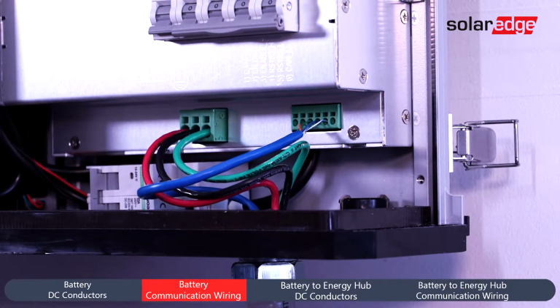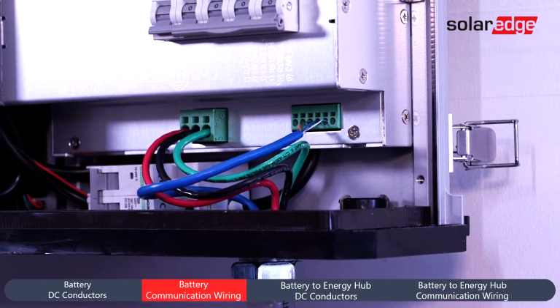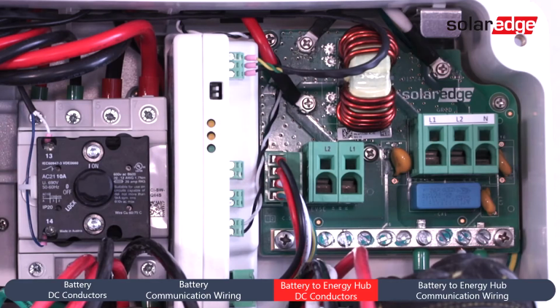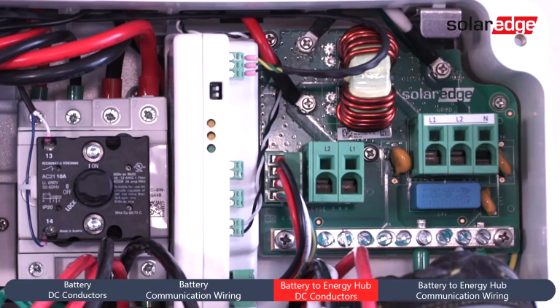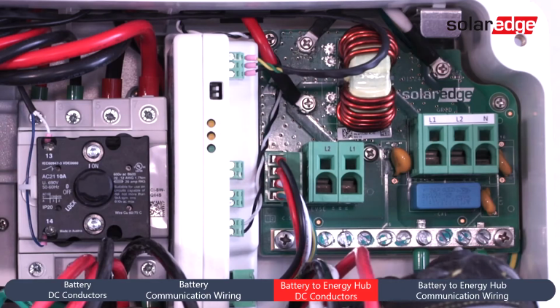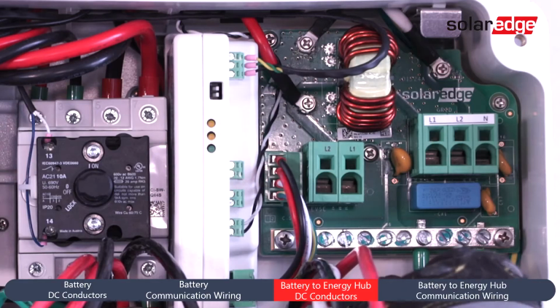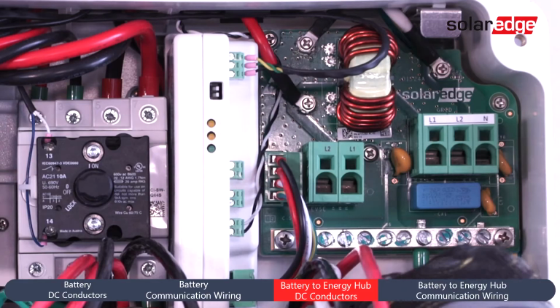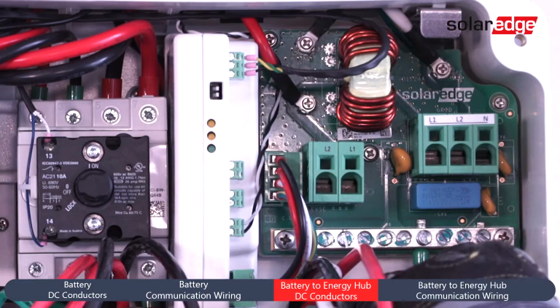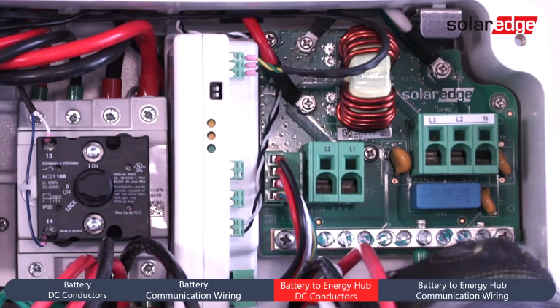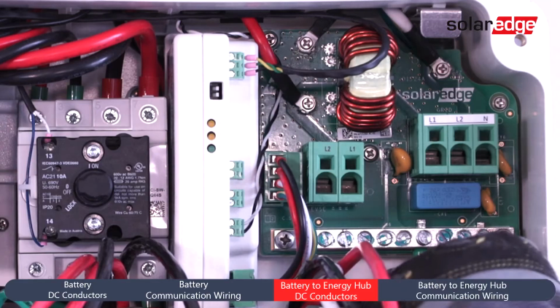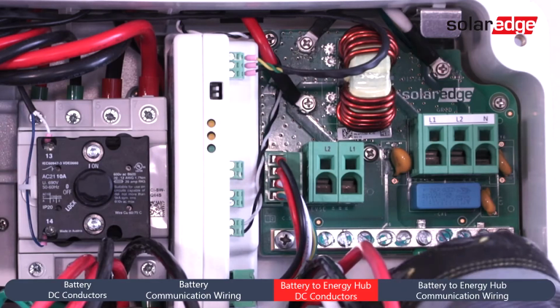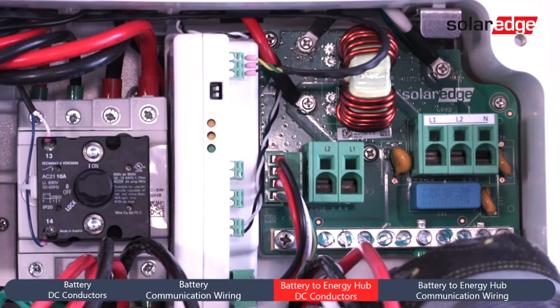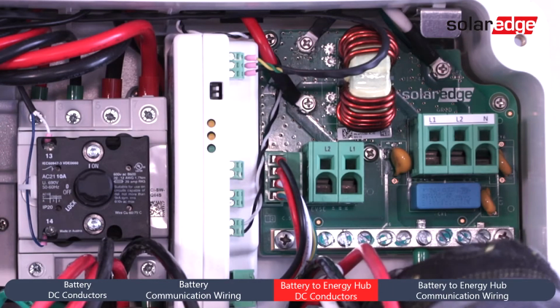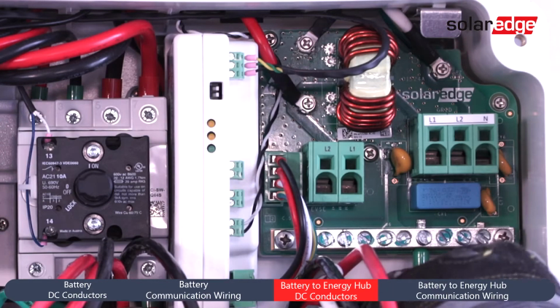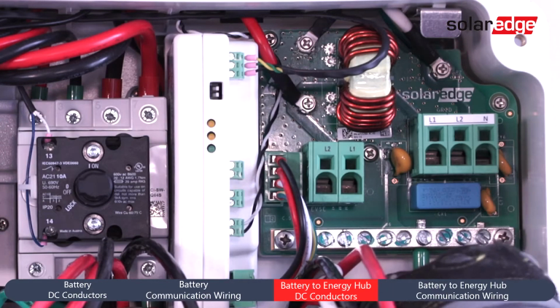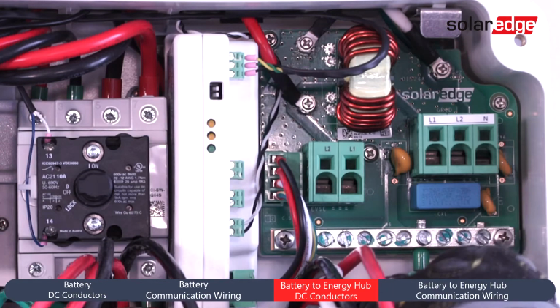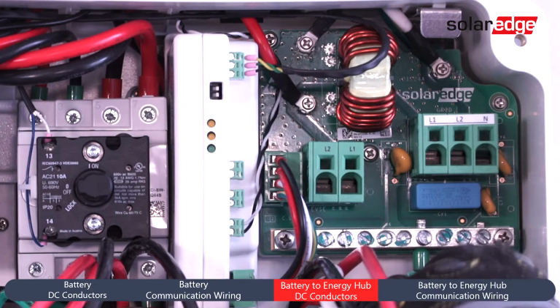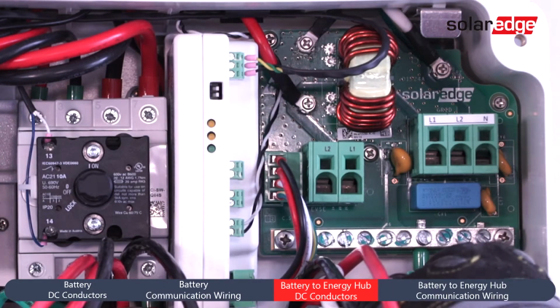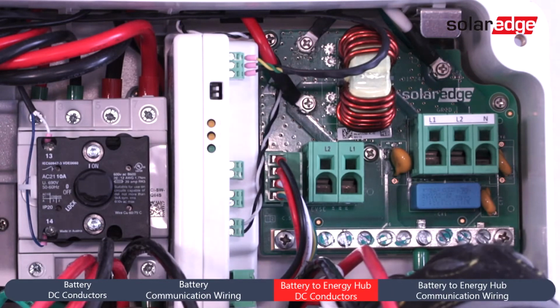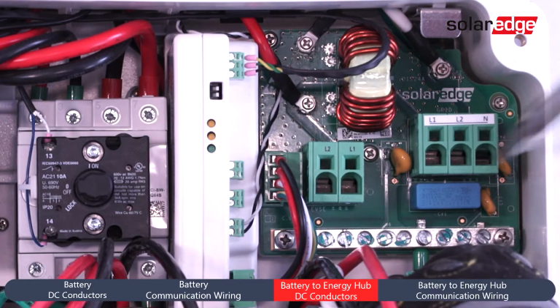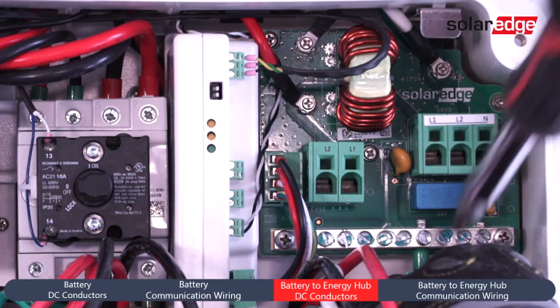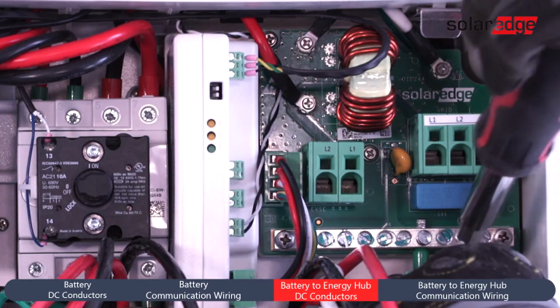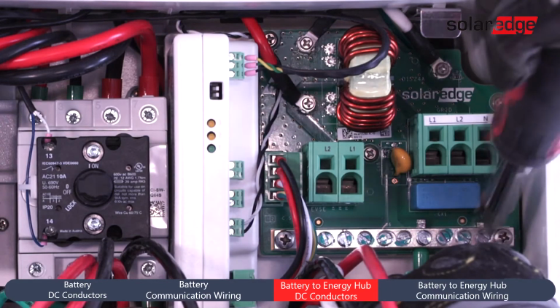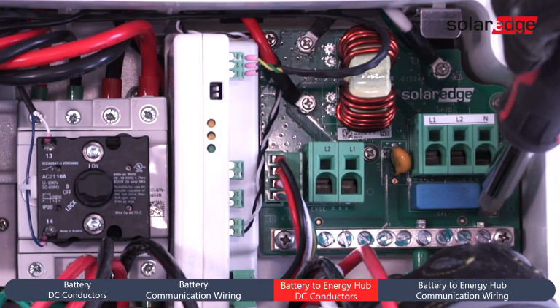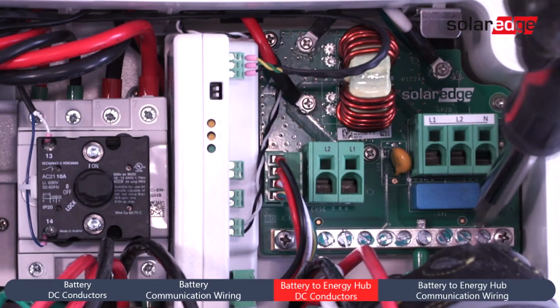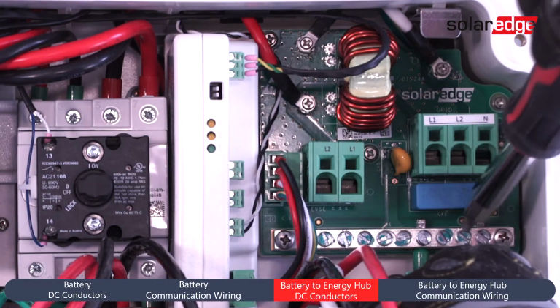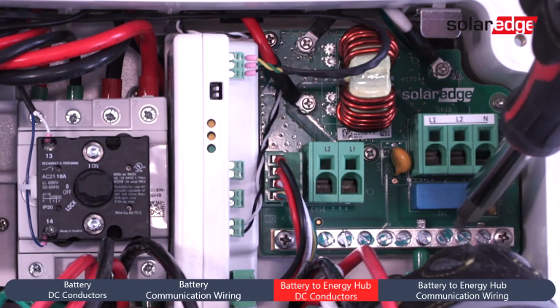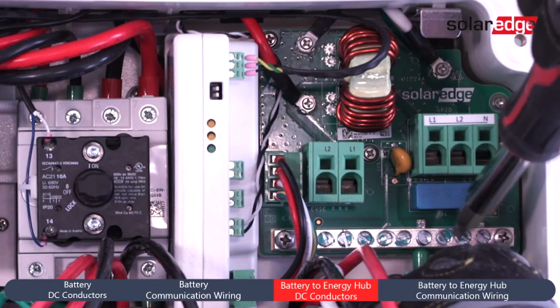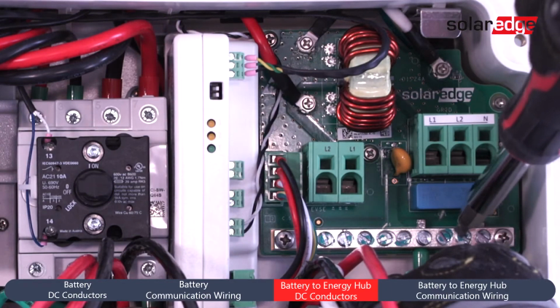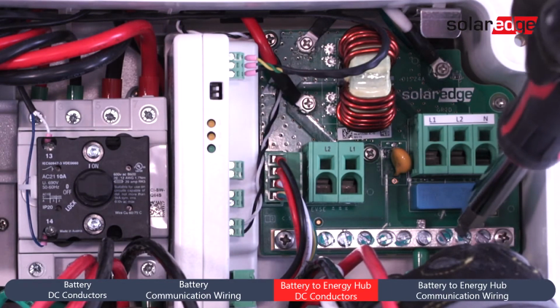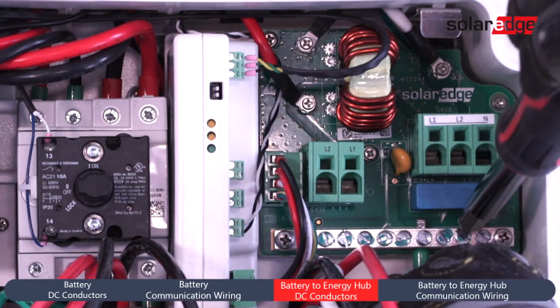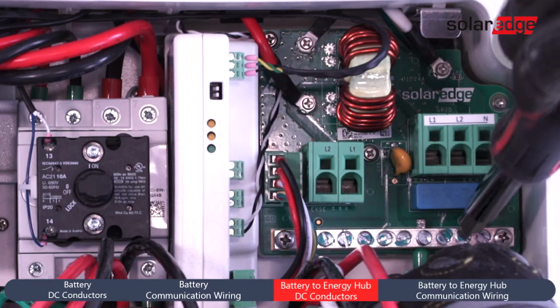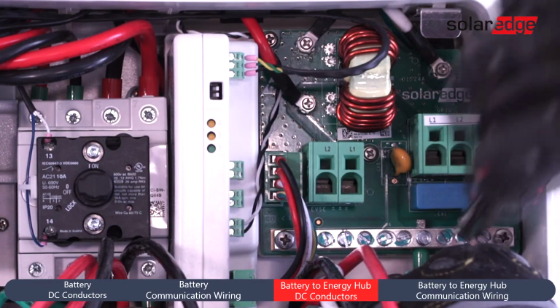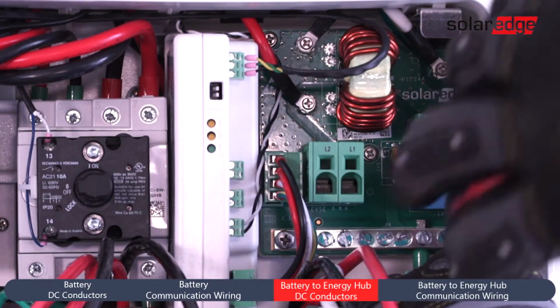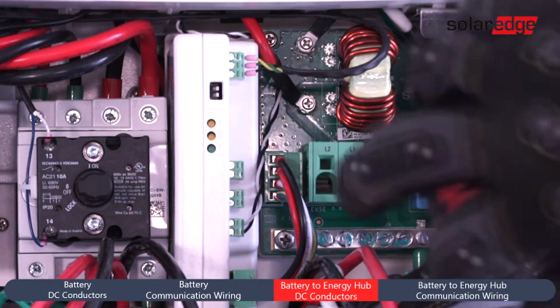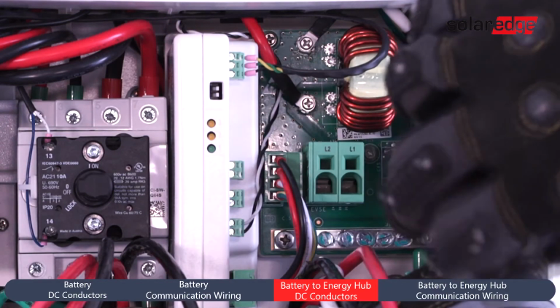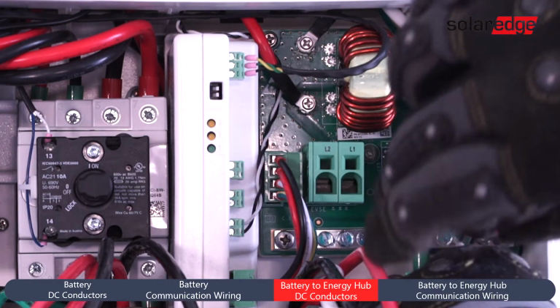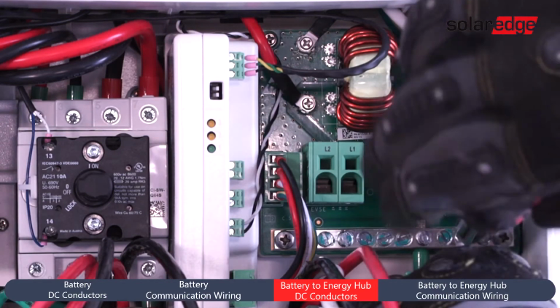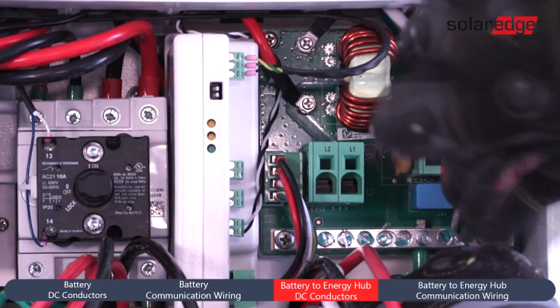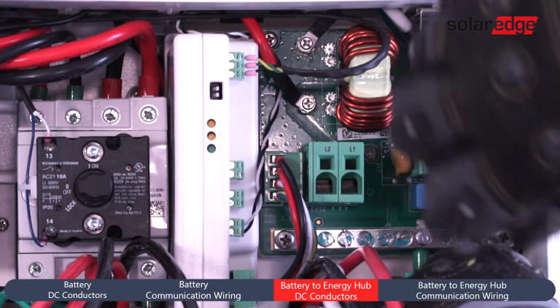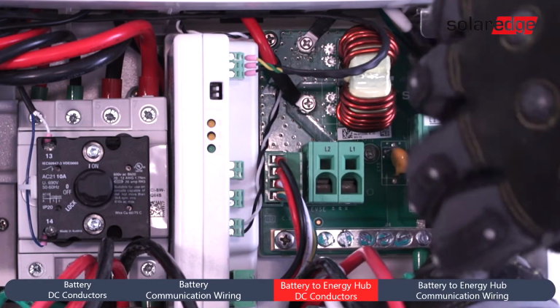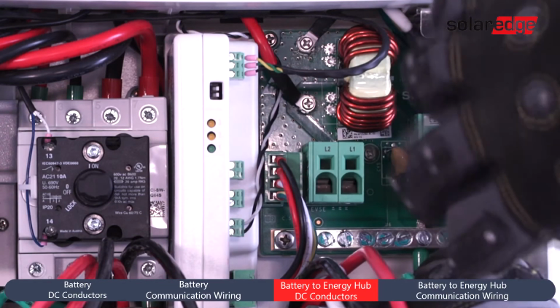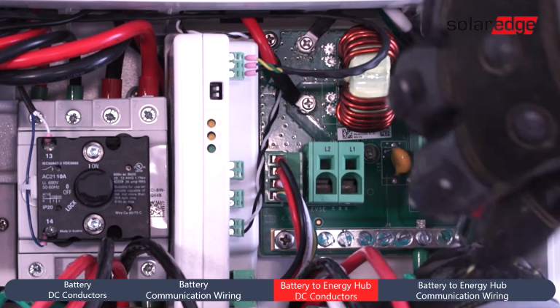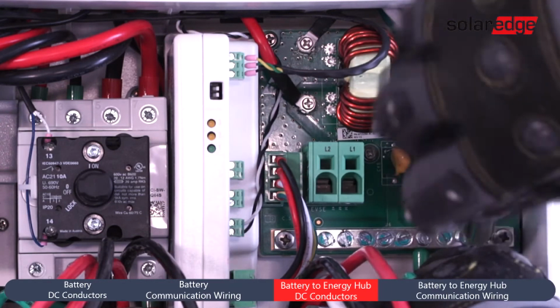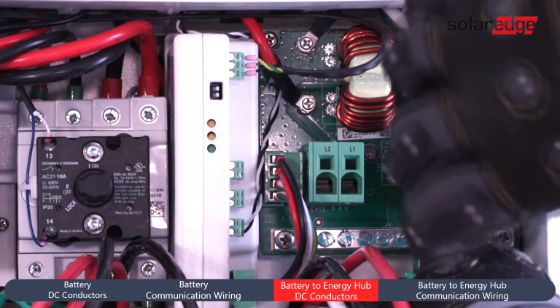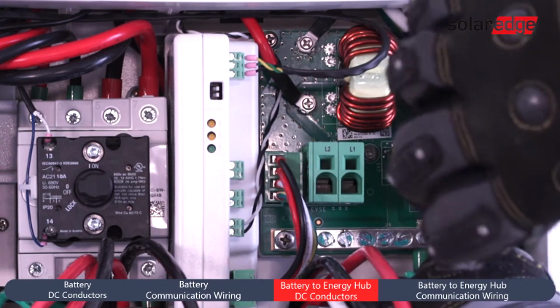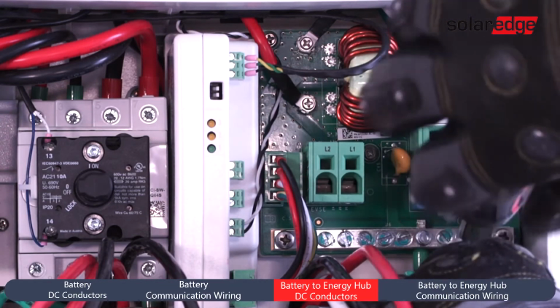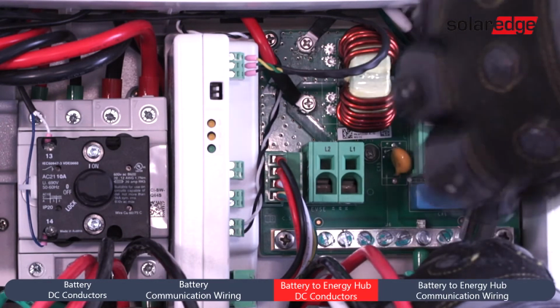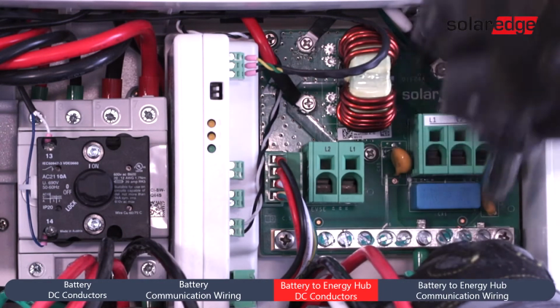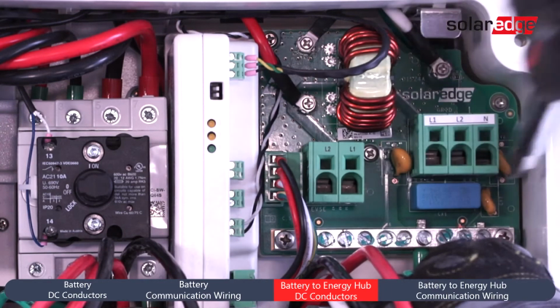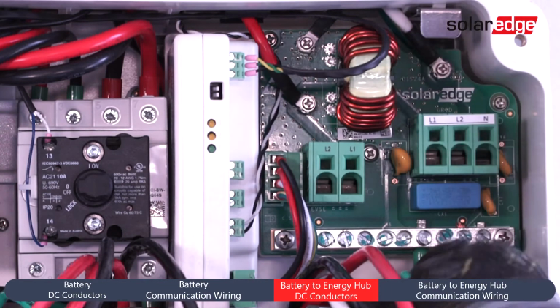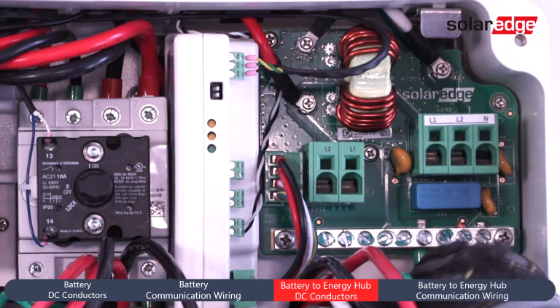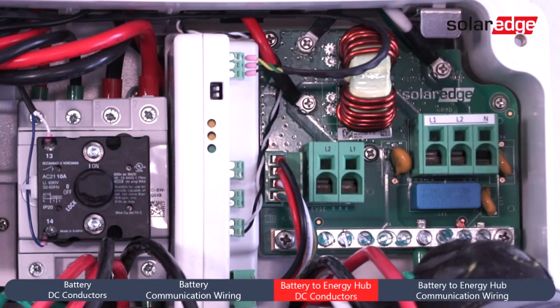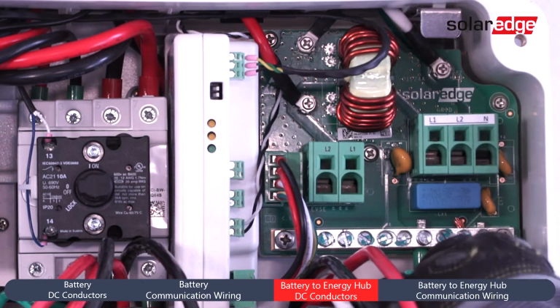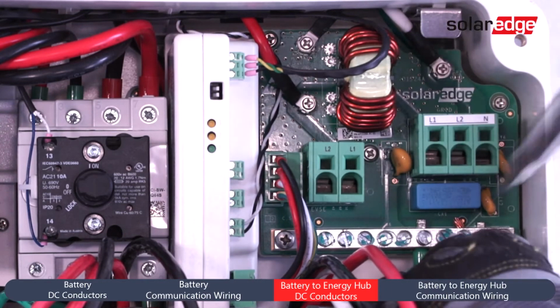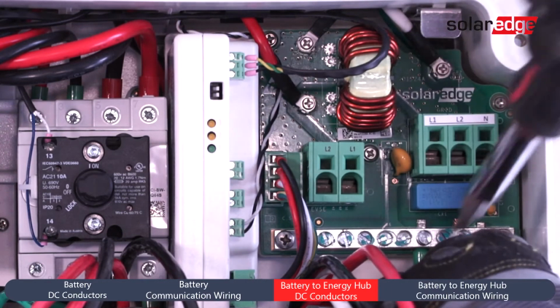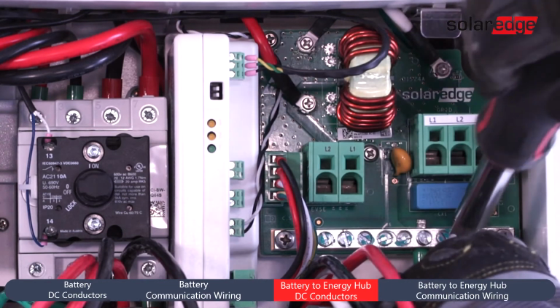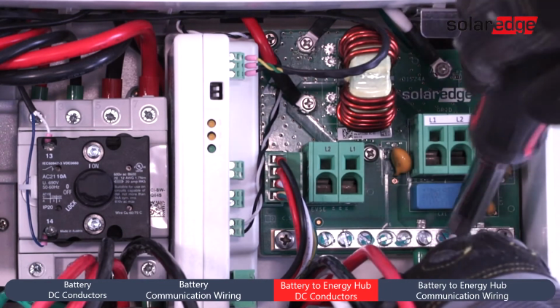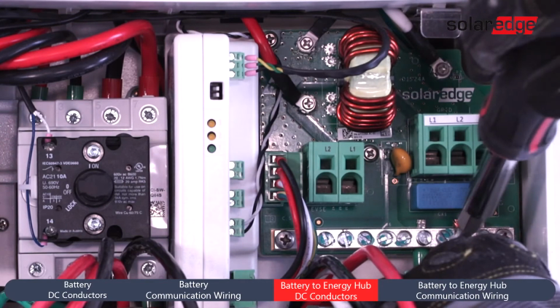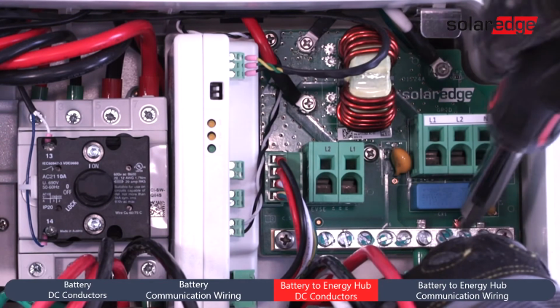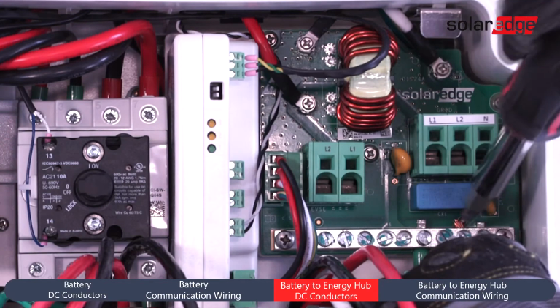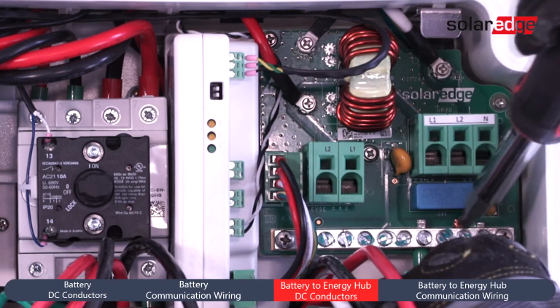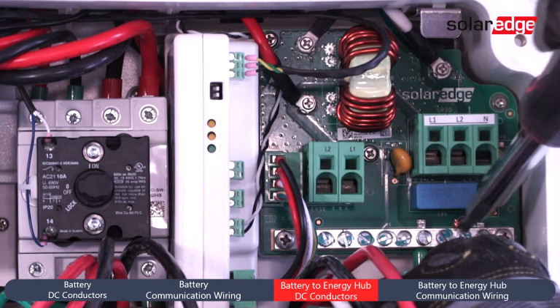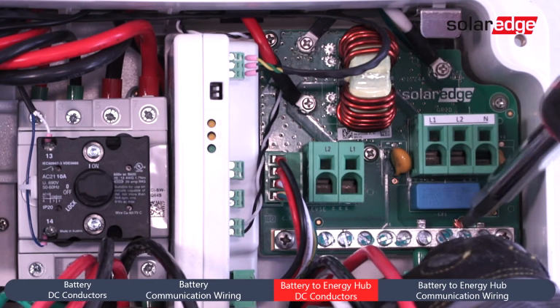In the connection unit of the Energy Hub Inverter, connect the ground to the ground bus bar found in the lower right of the connection unit.